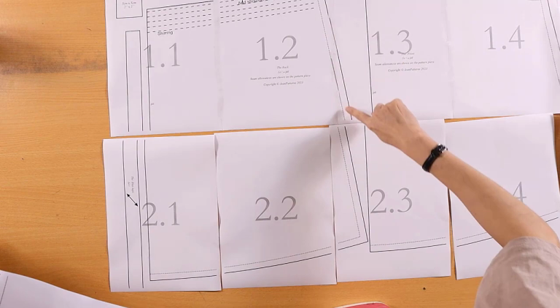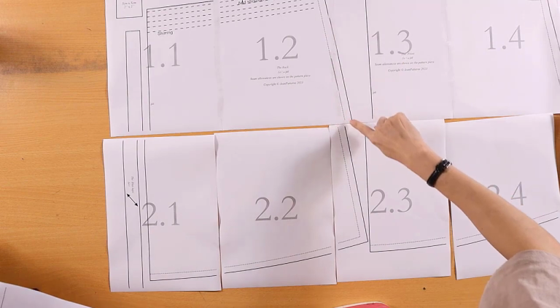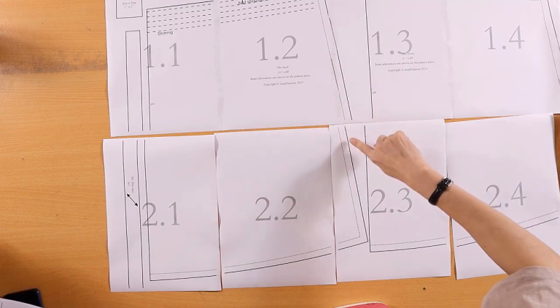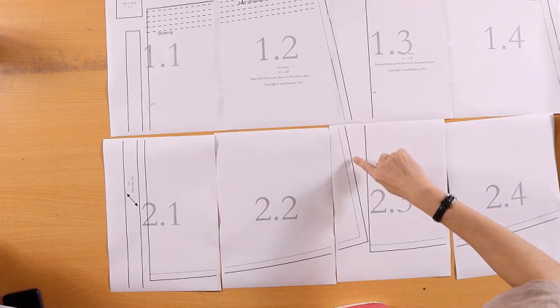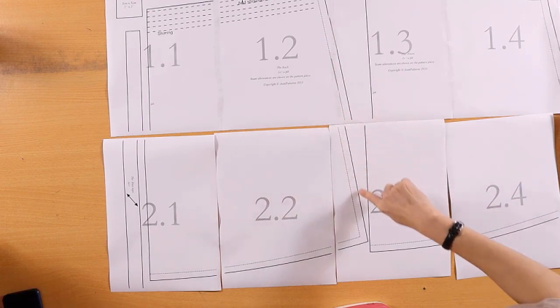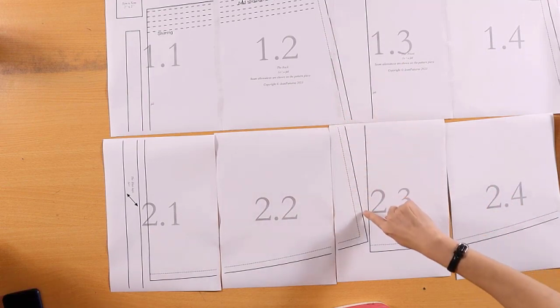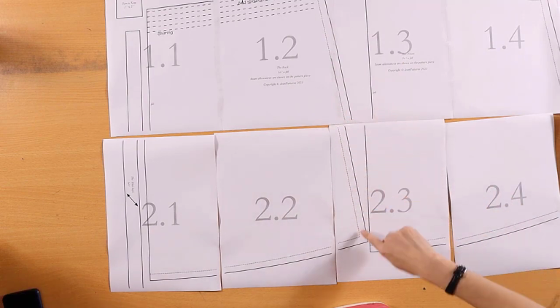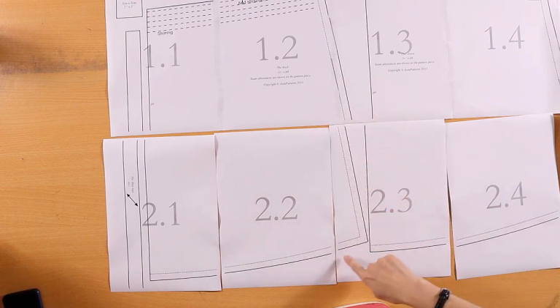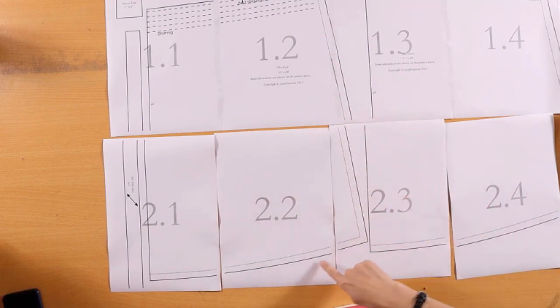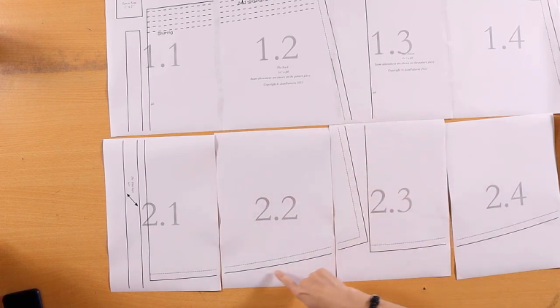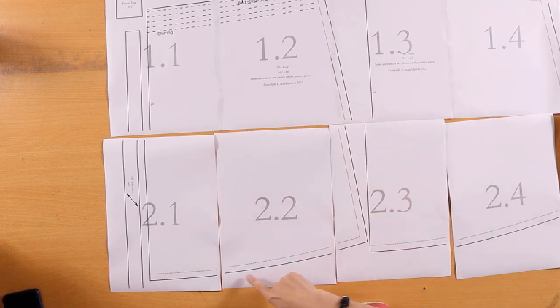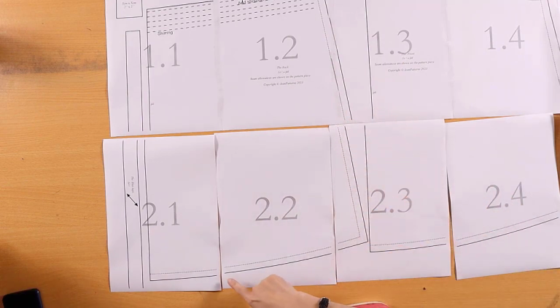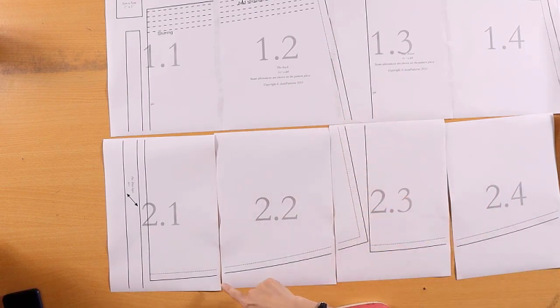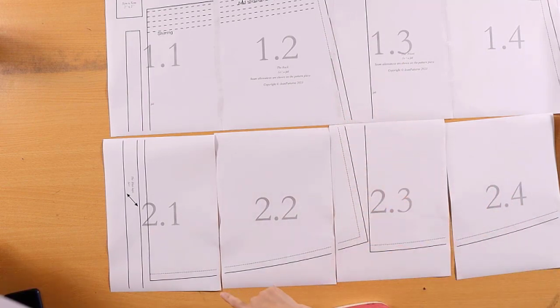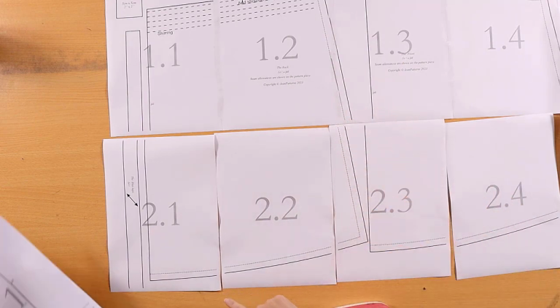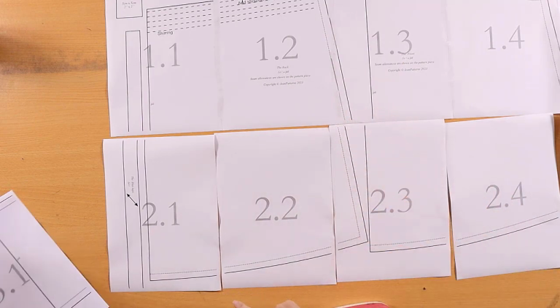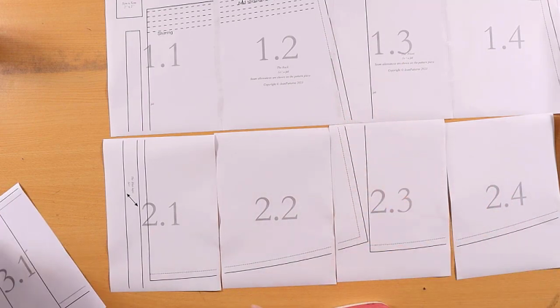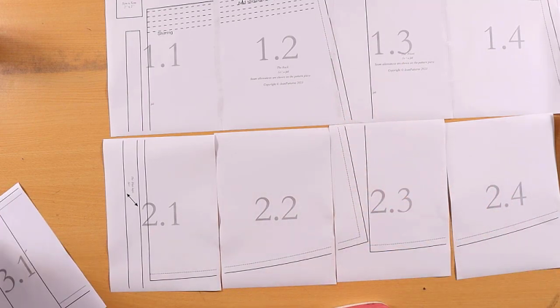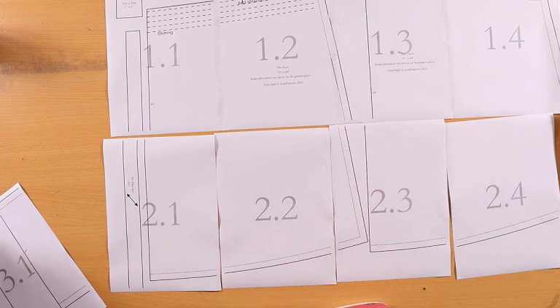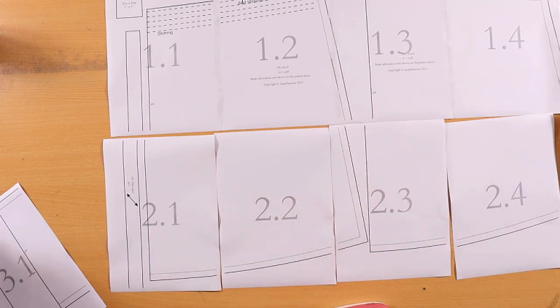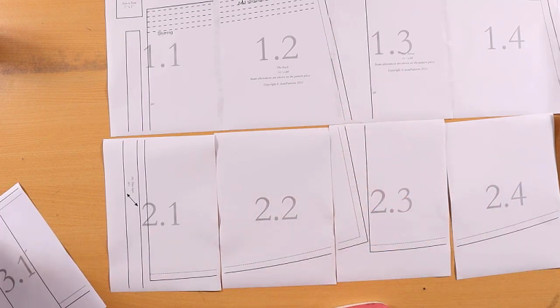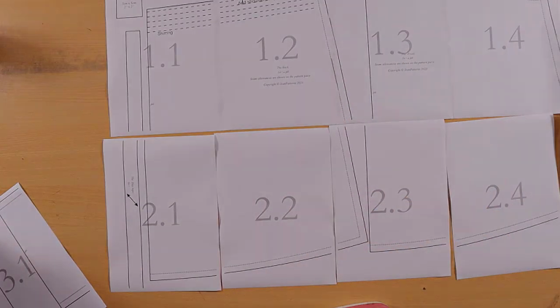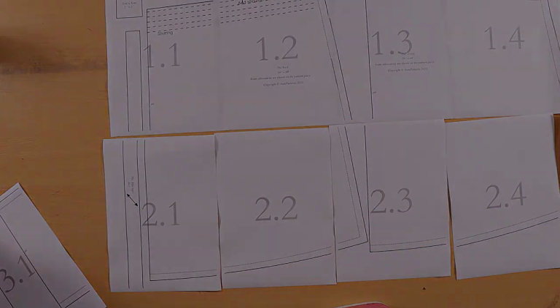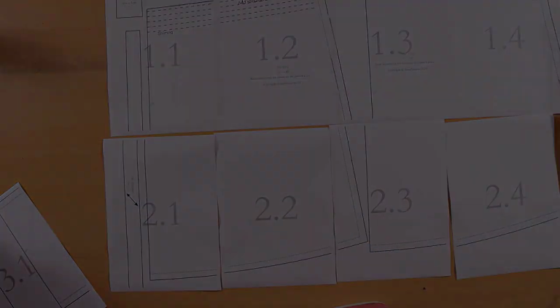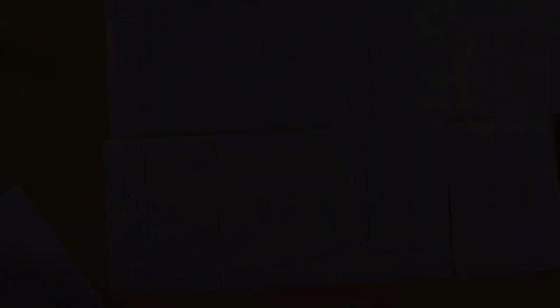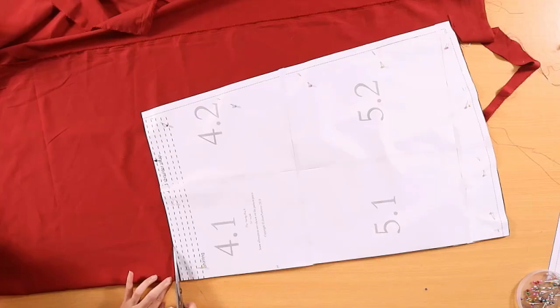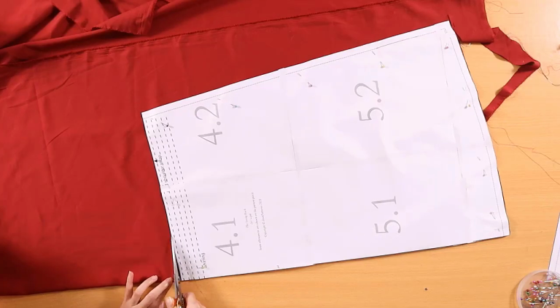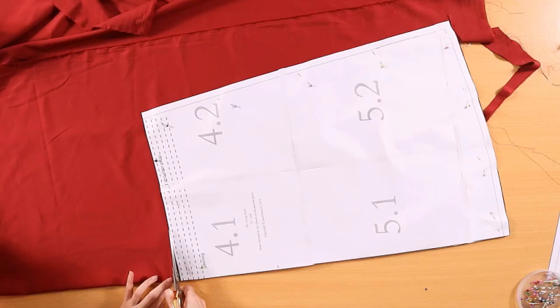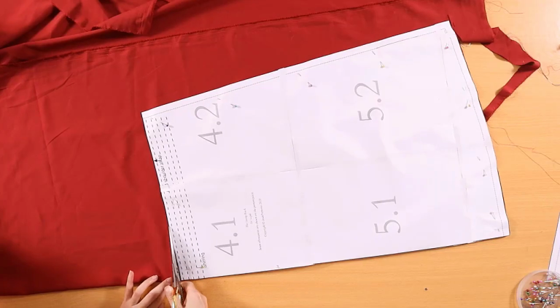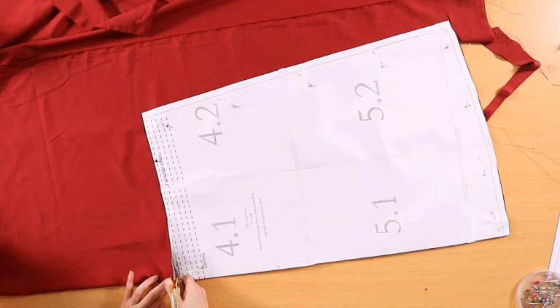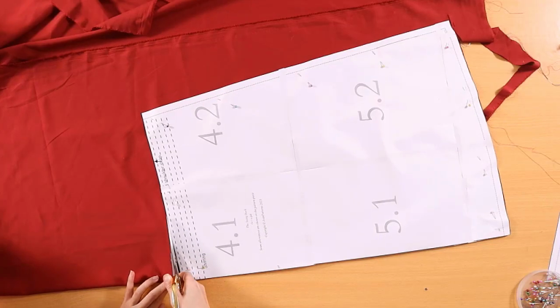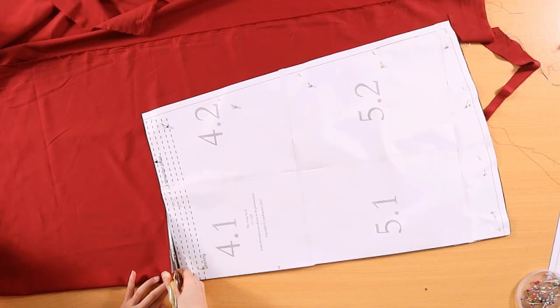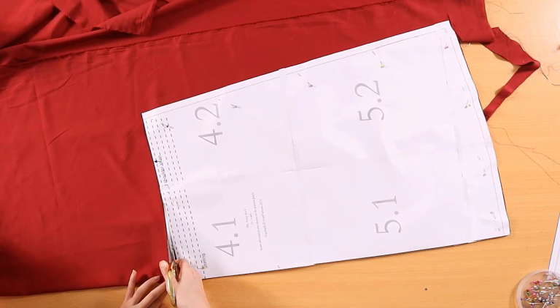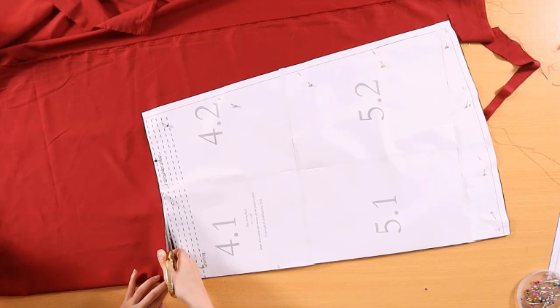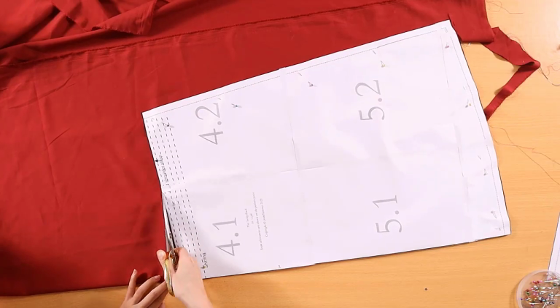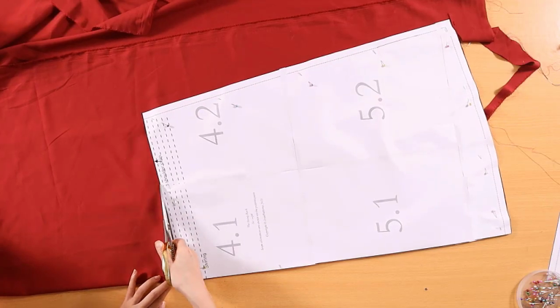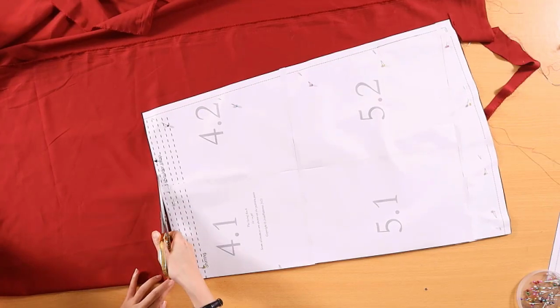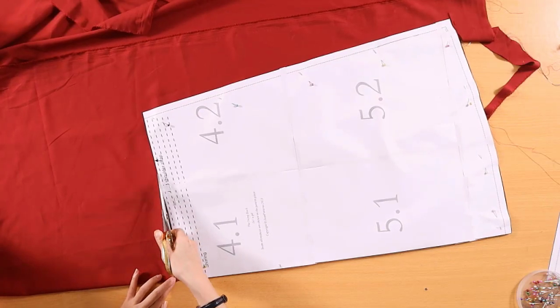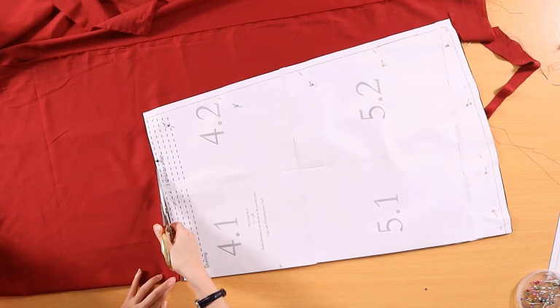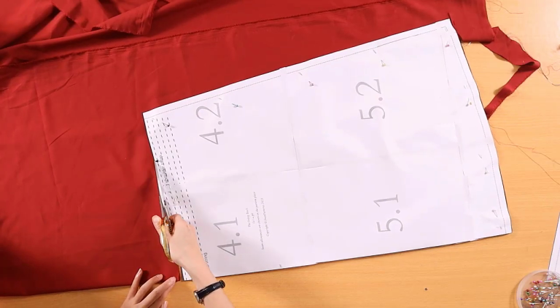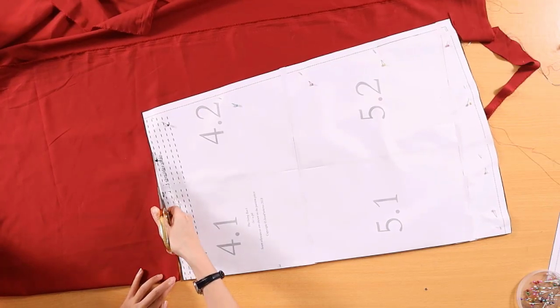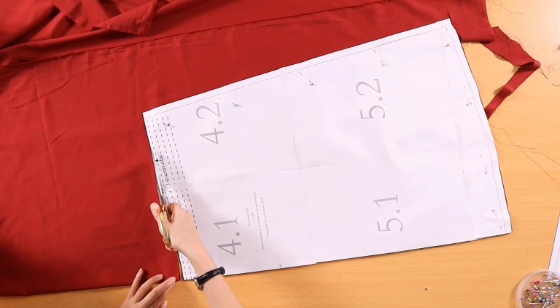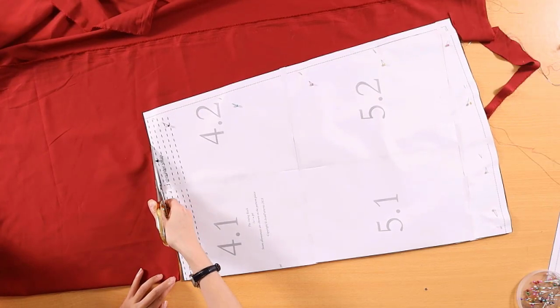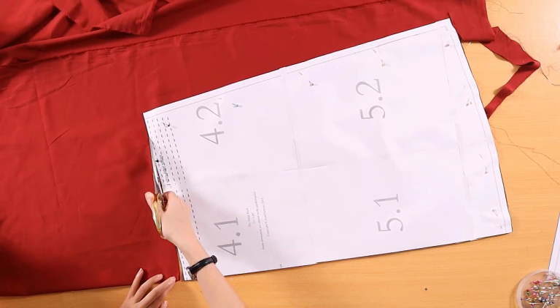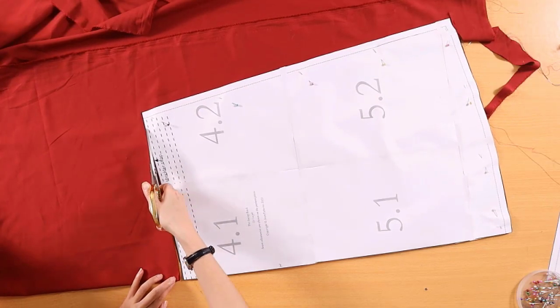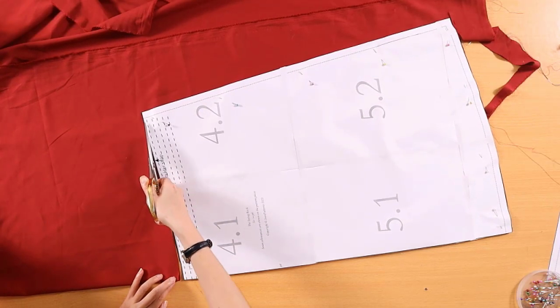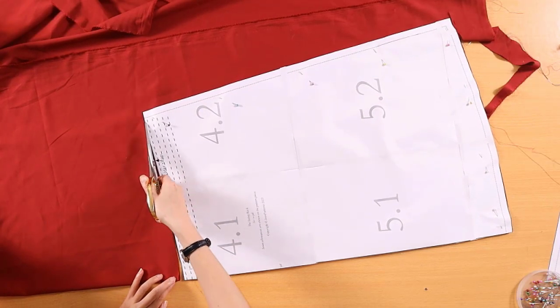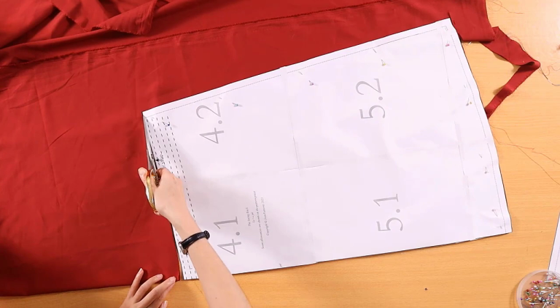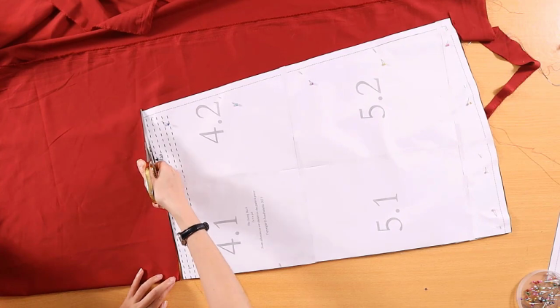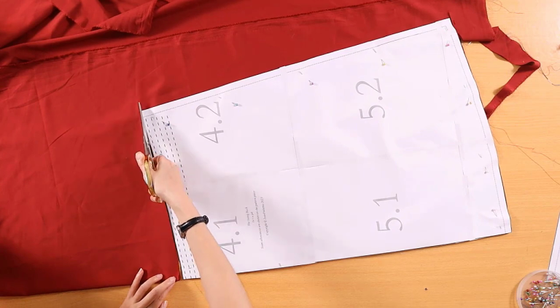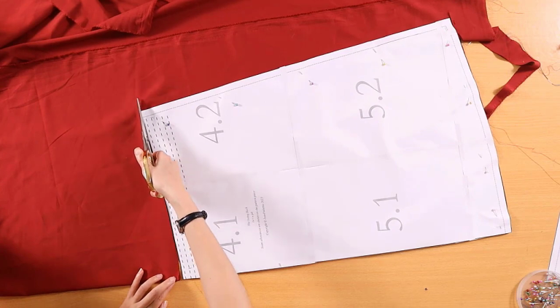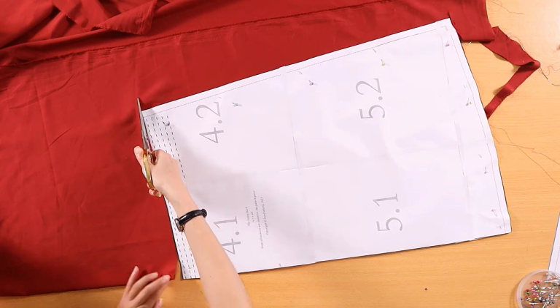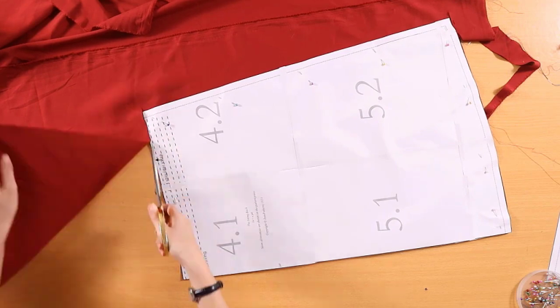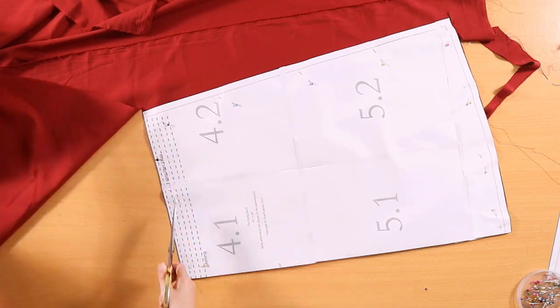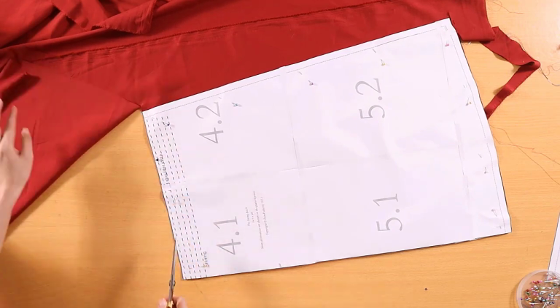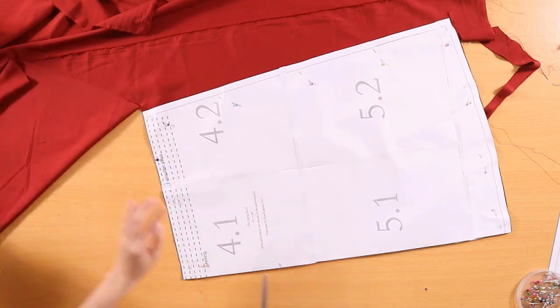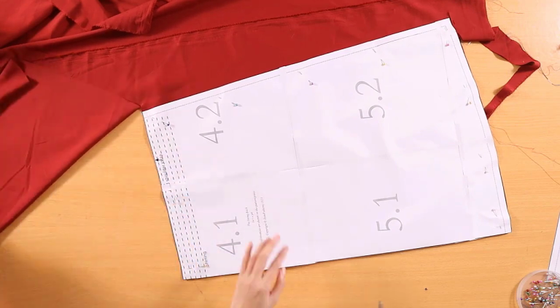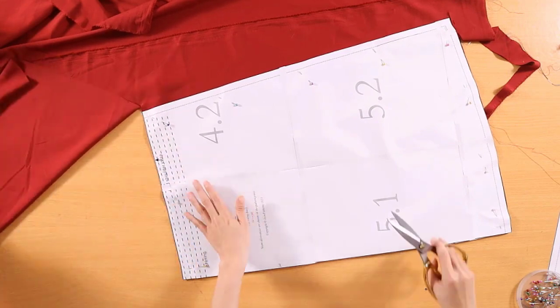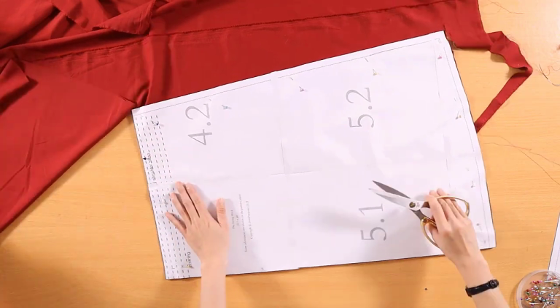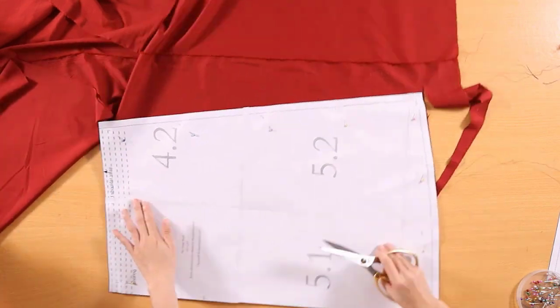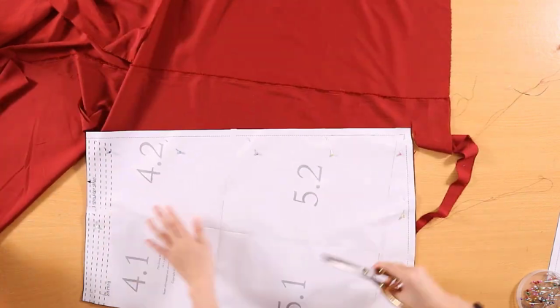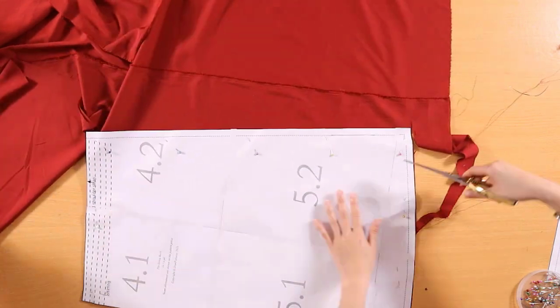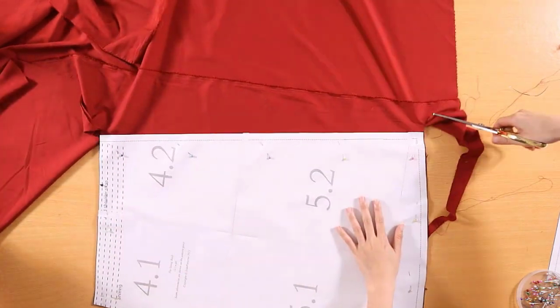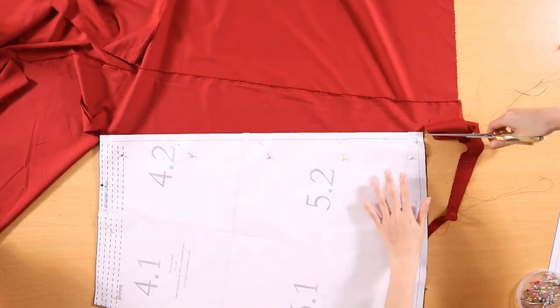After you have taped the sheets of paper together, cut out the pattern pieces. Next, cut the main fabric and lining.